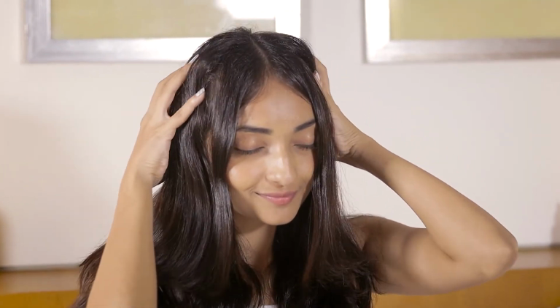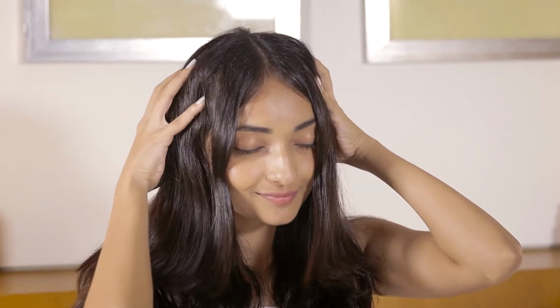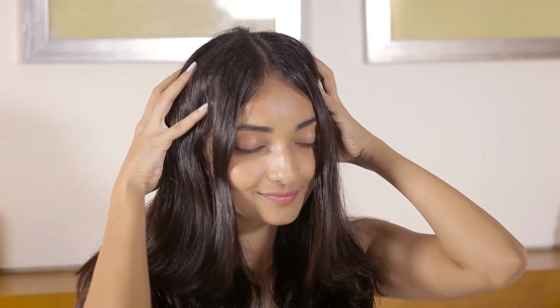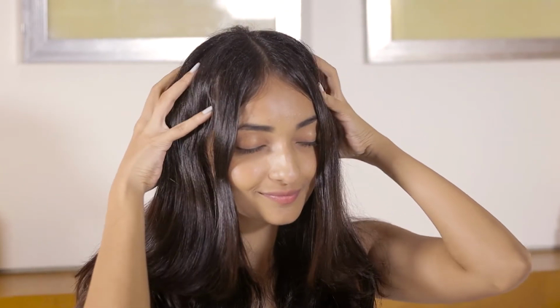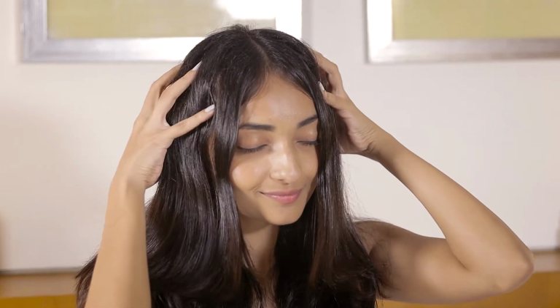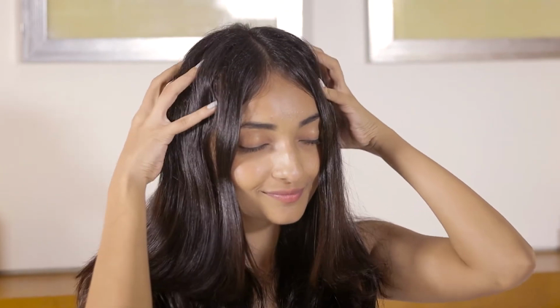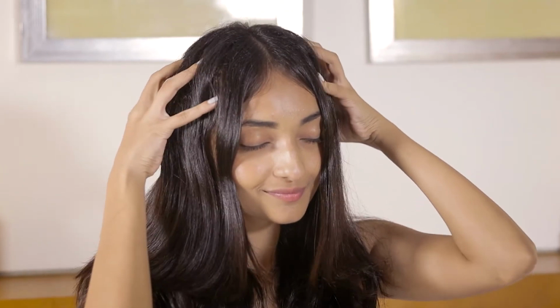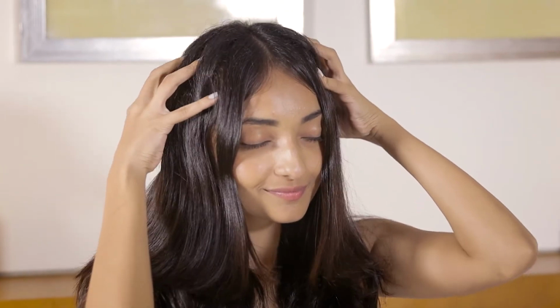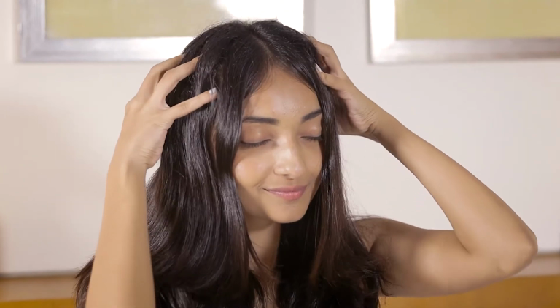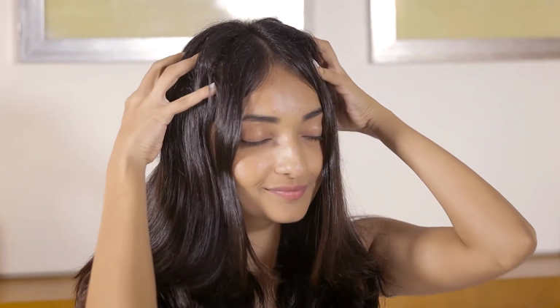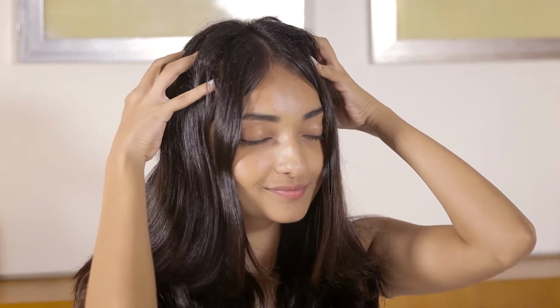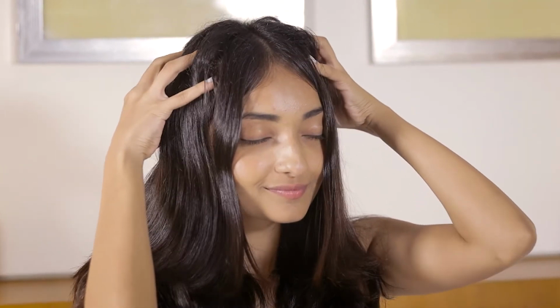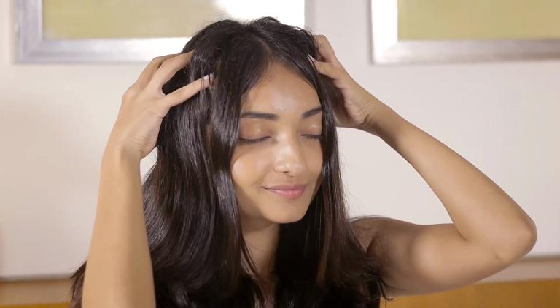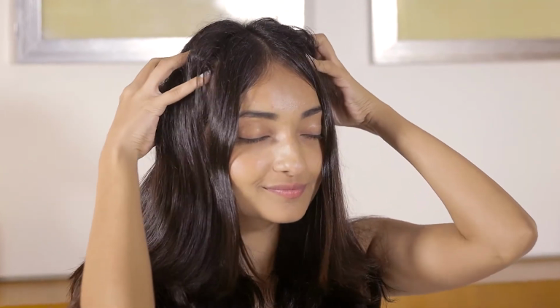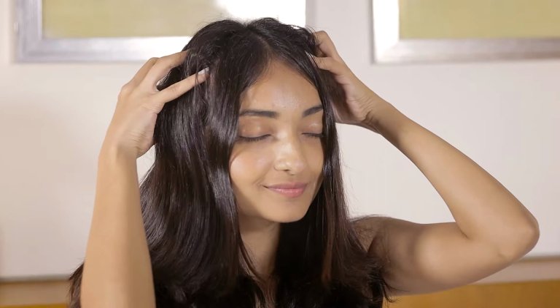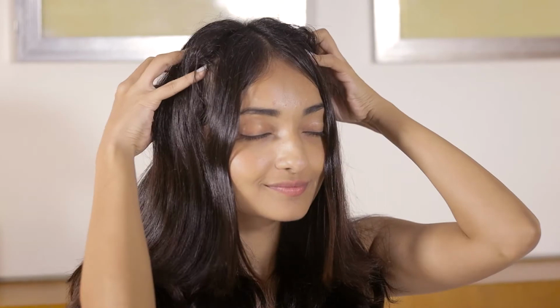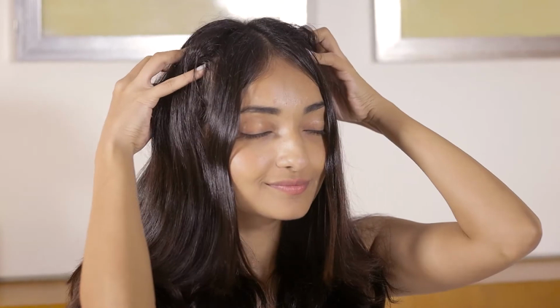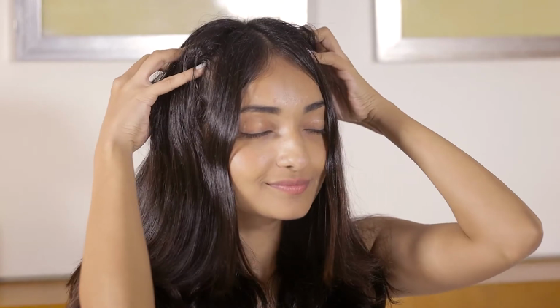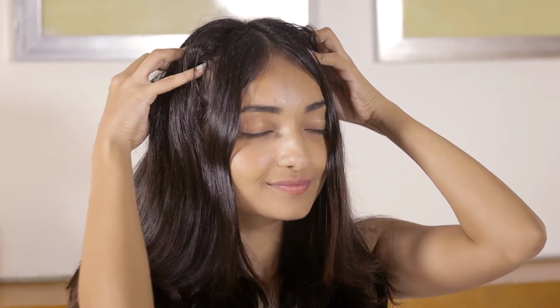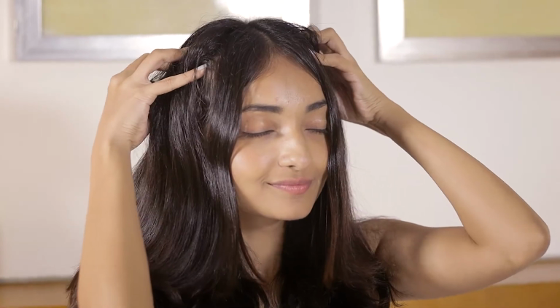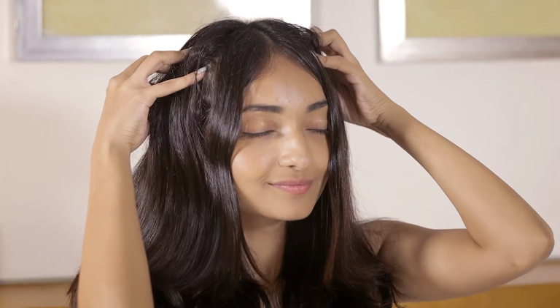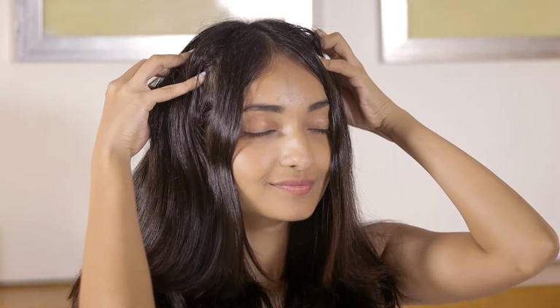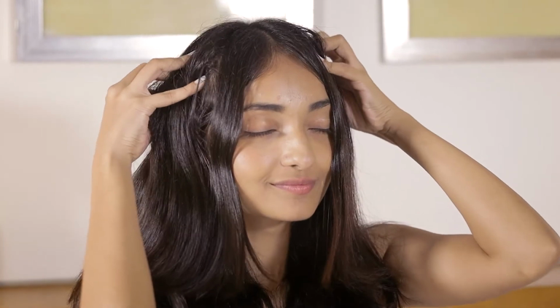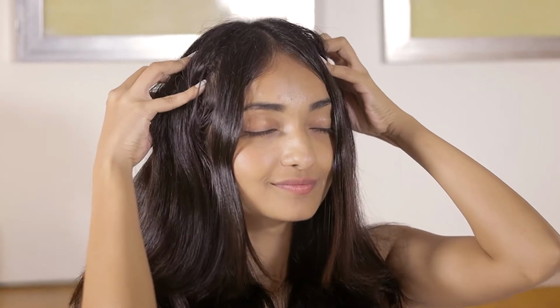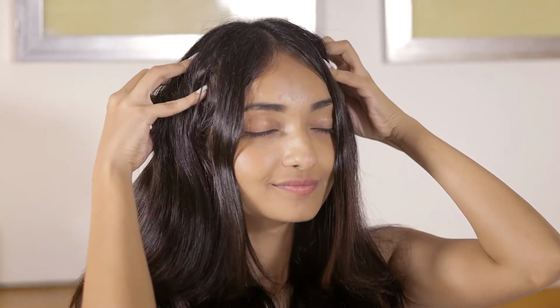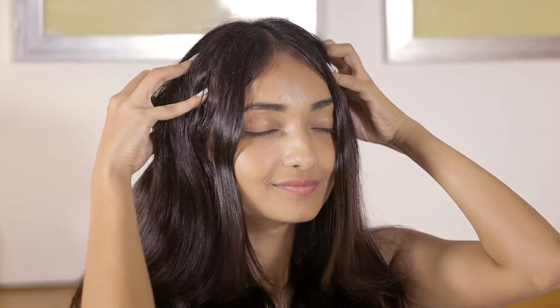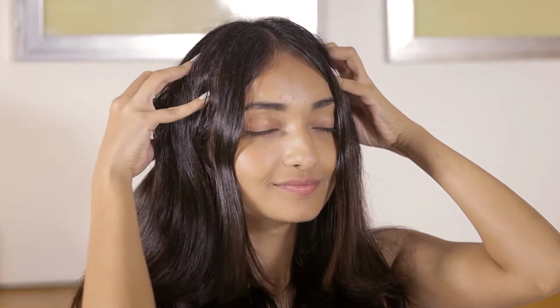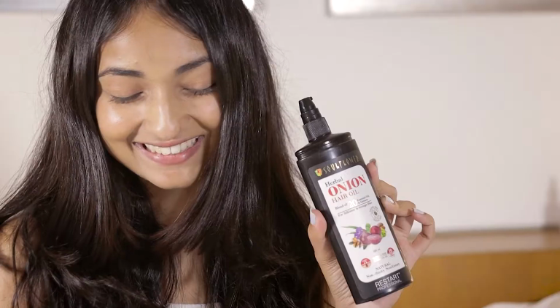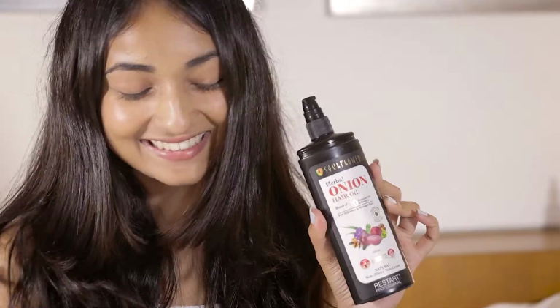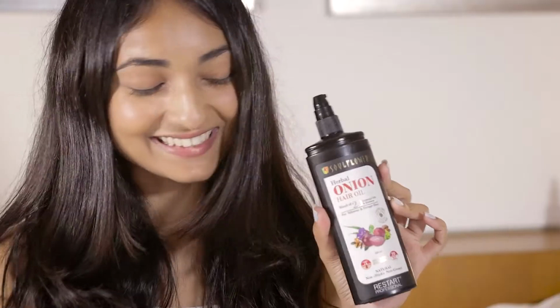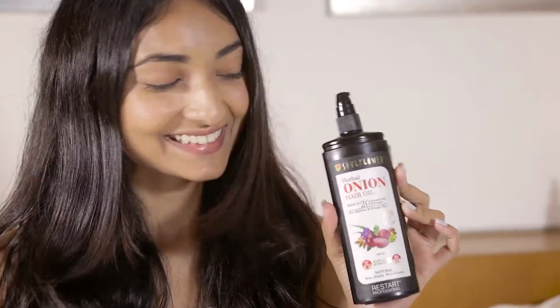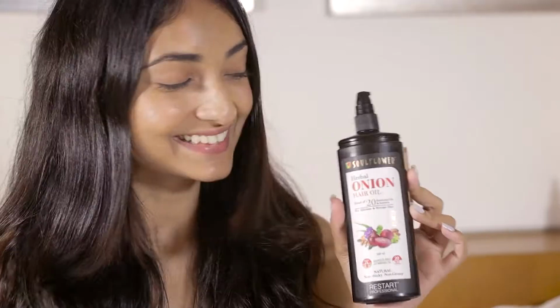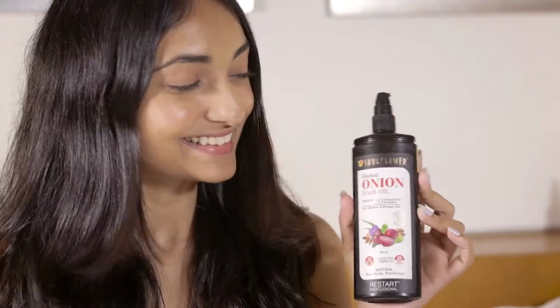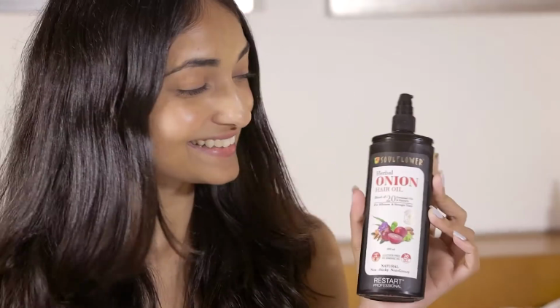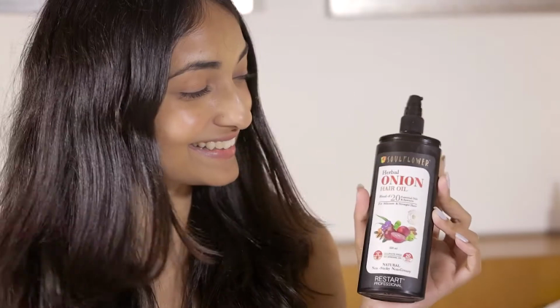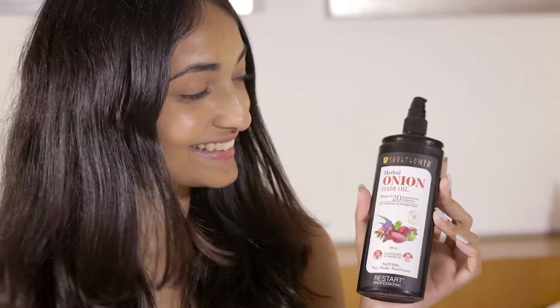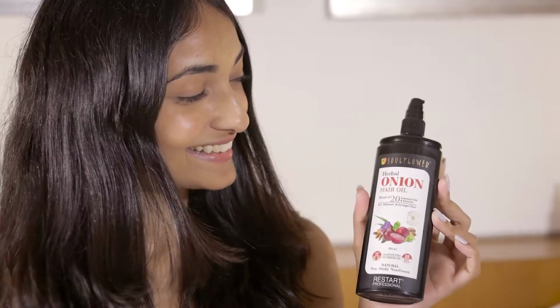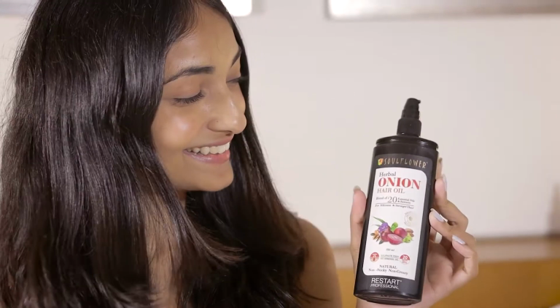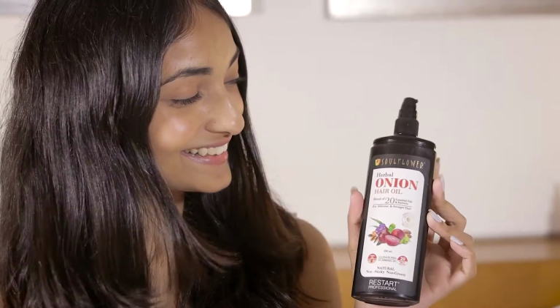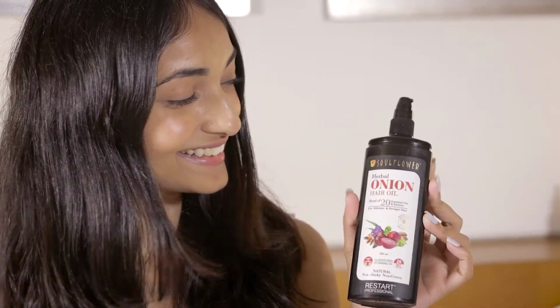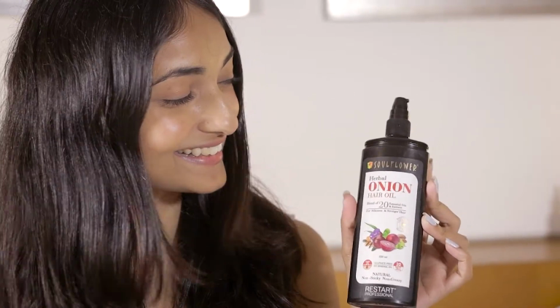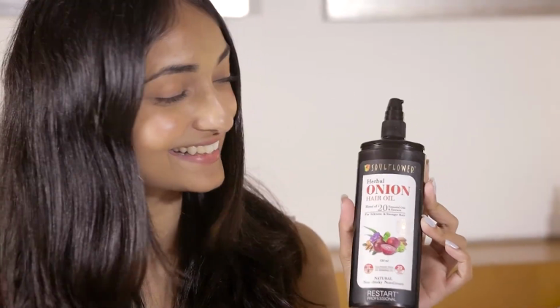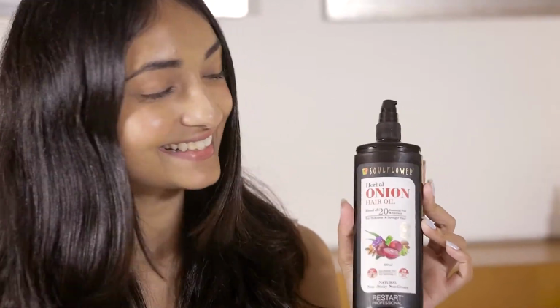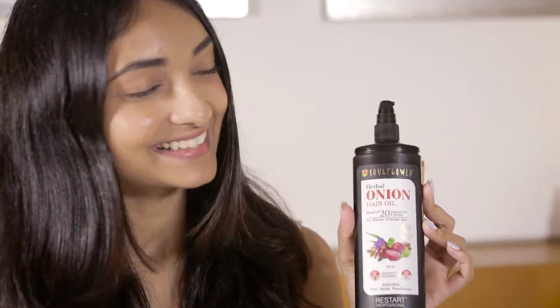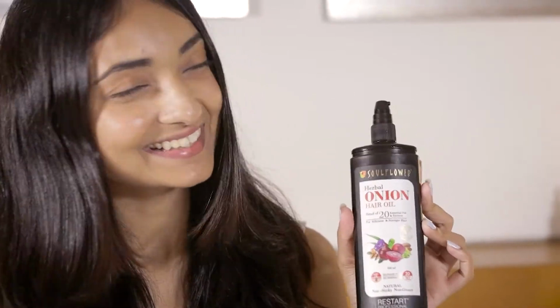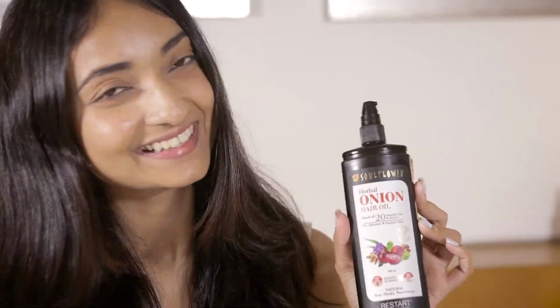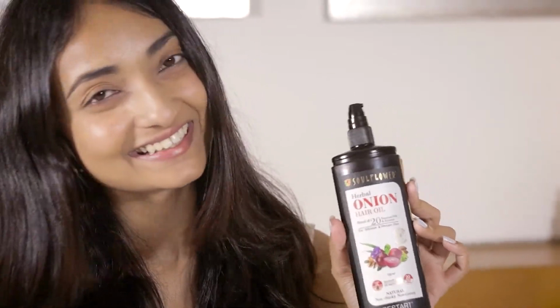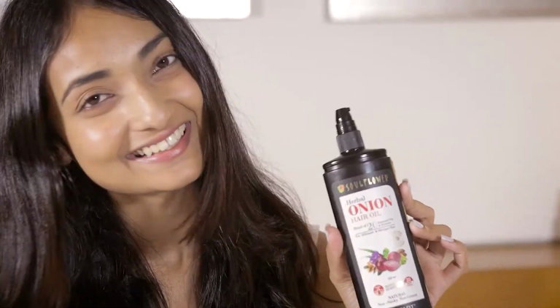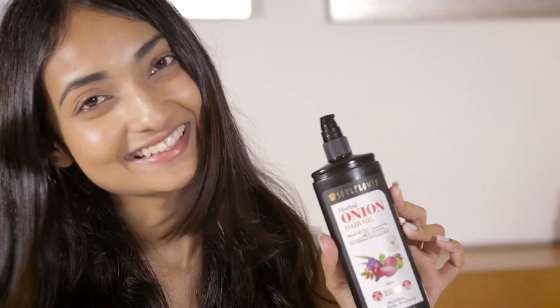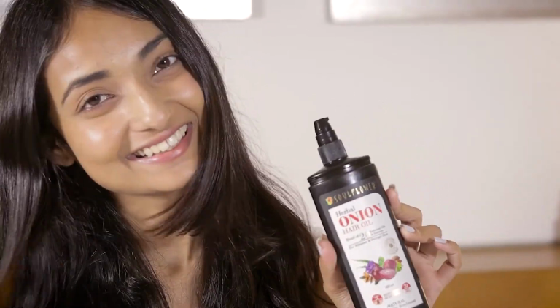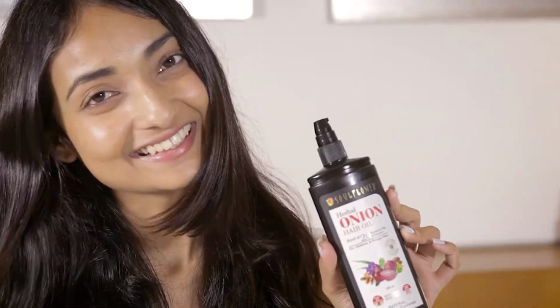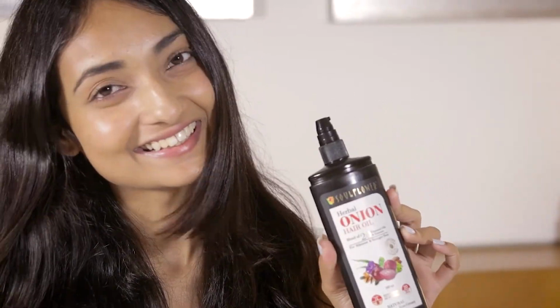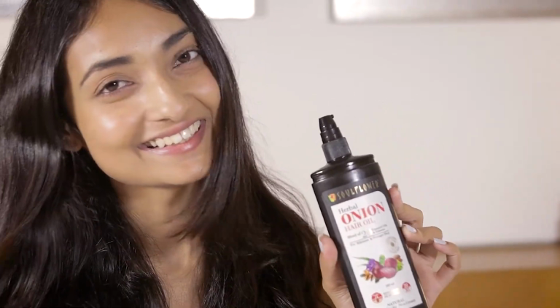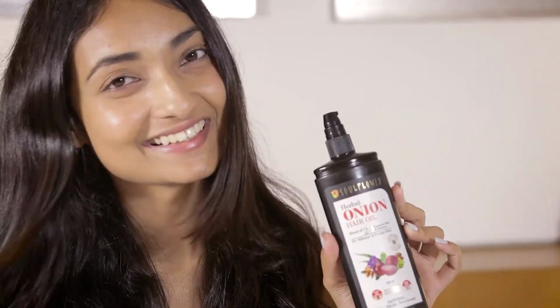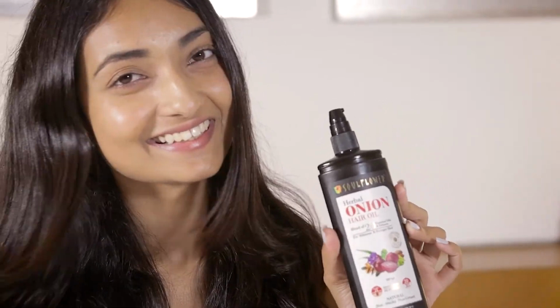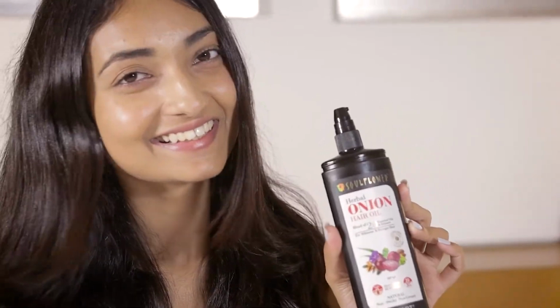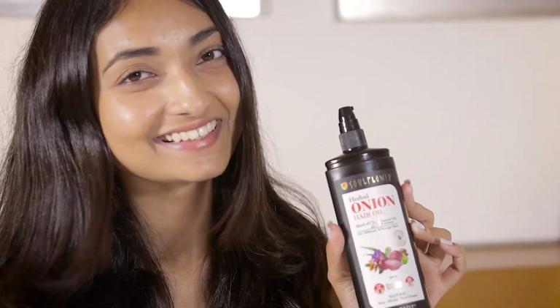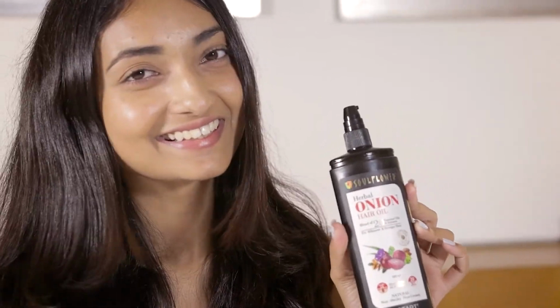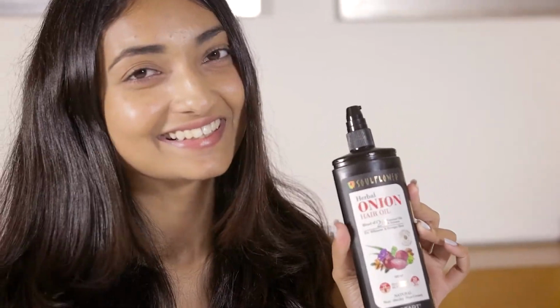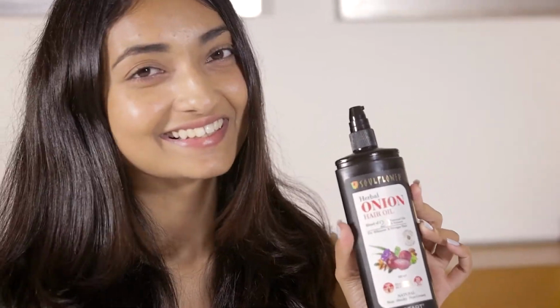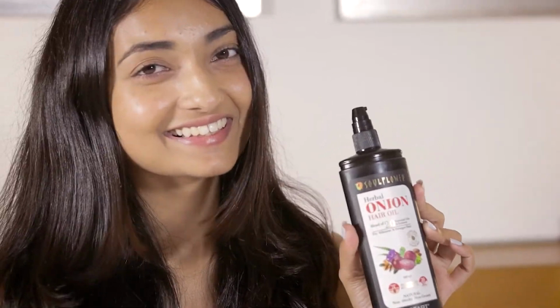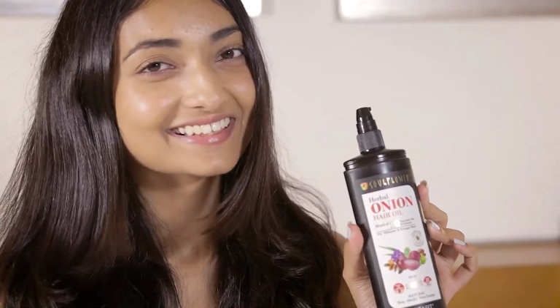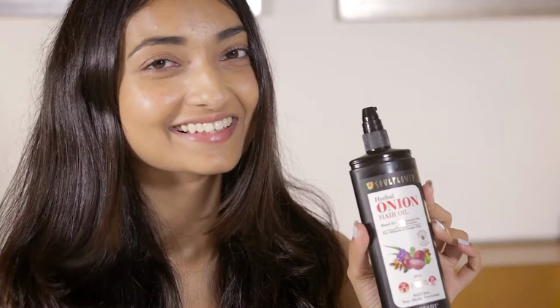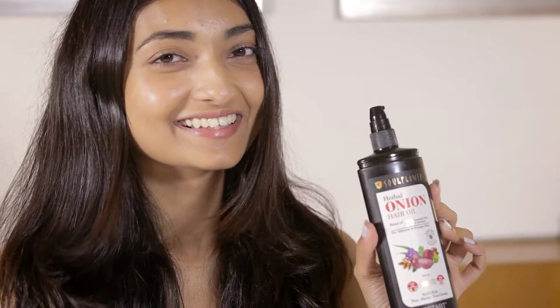They are free from SLS, silicones, parabens, mineral oil, and dyes, and are handcrafted using traditional Ayurvedic methods.